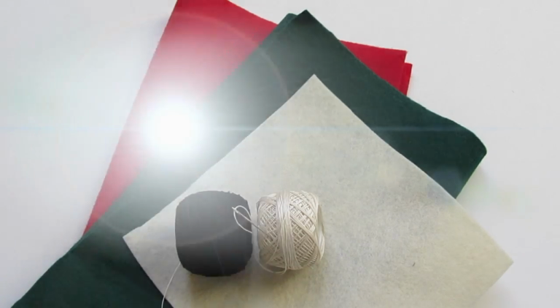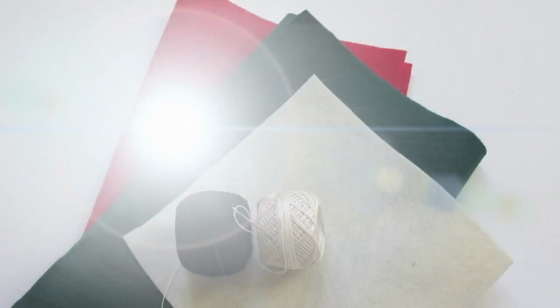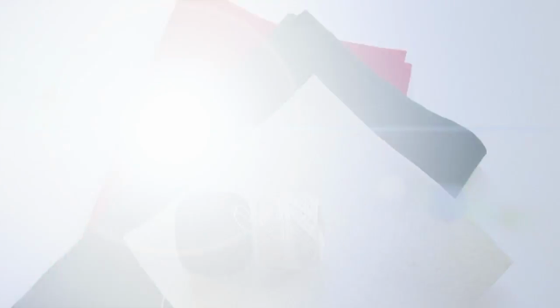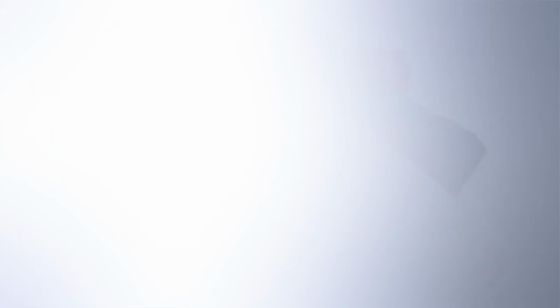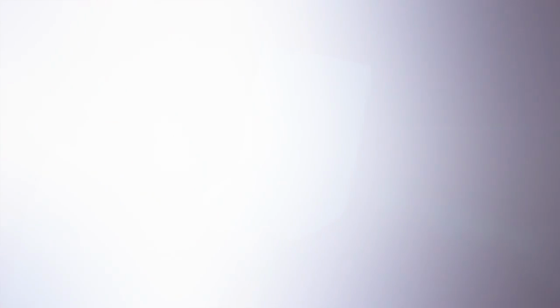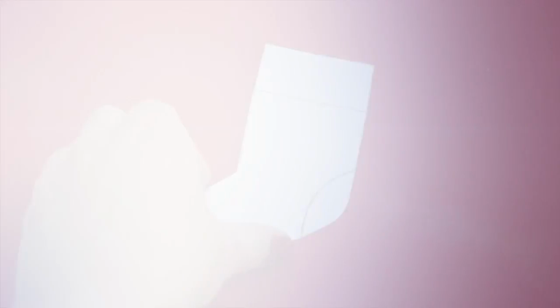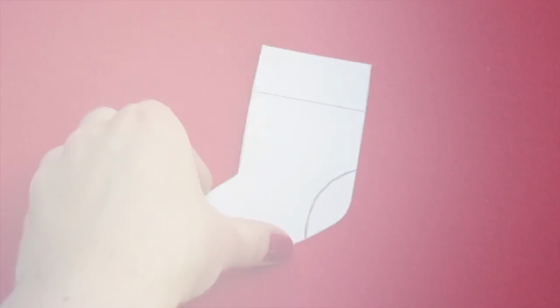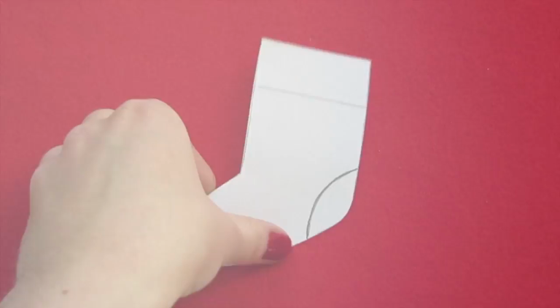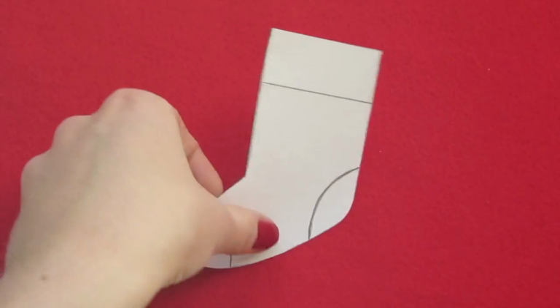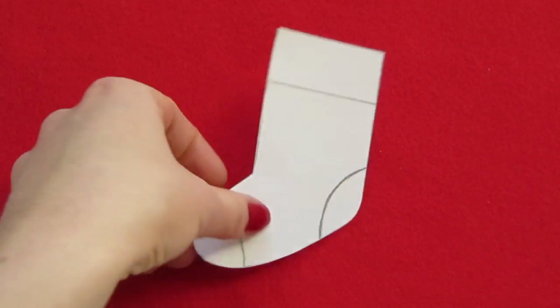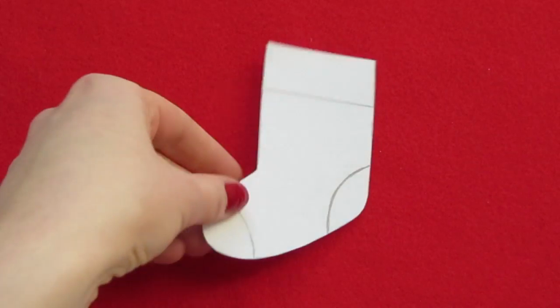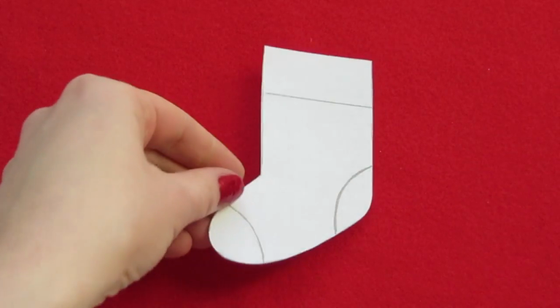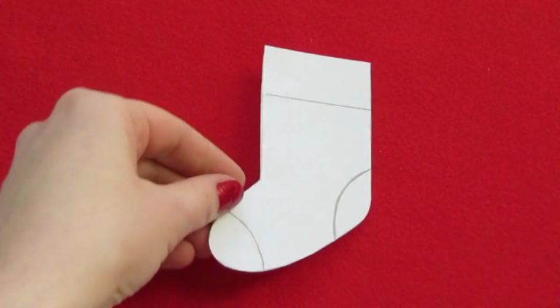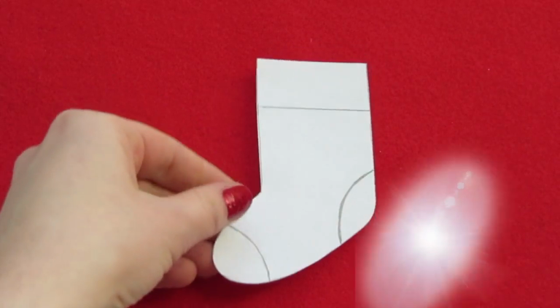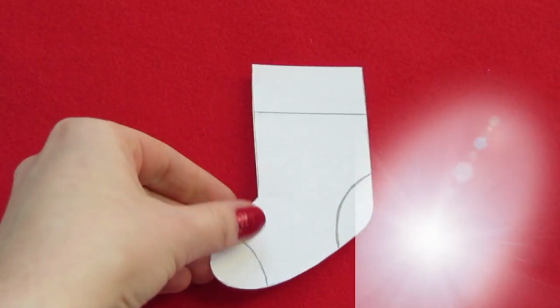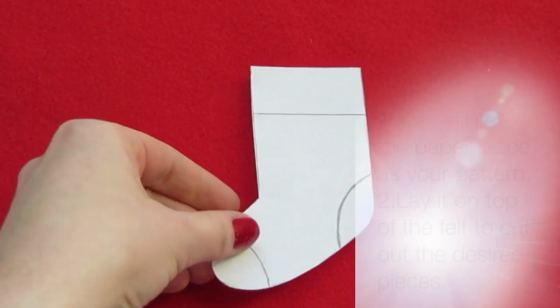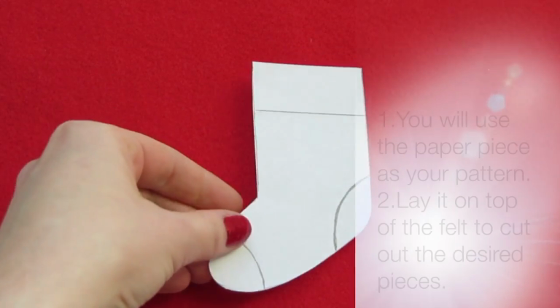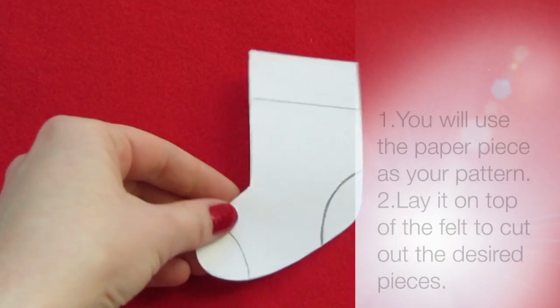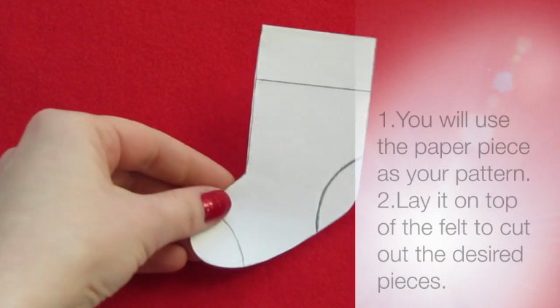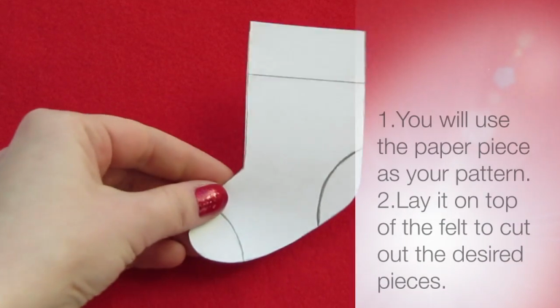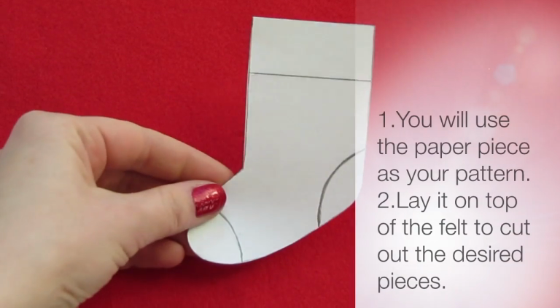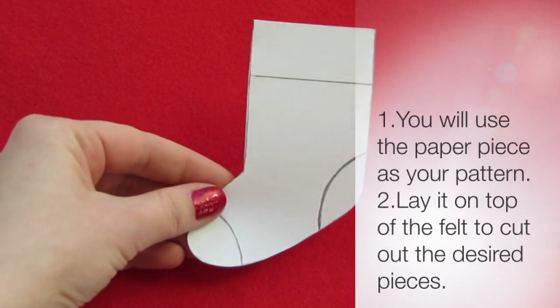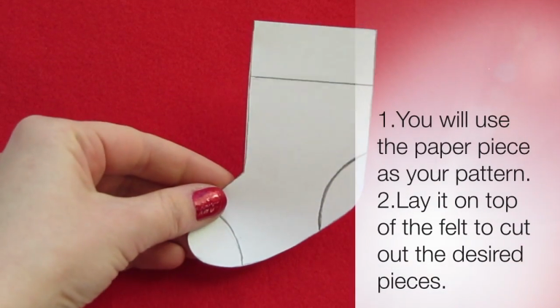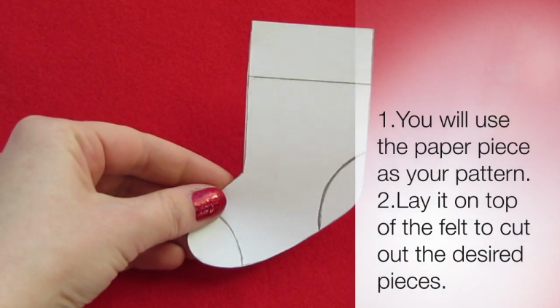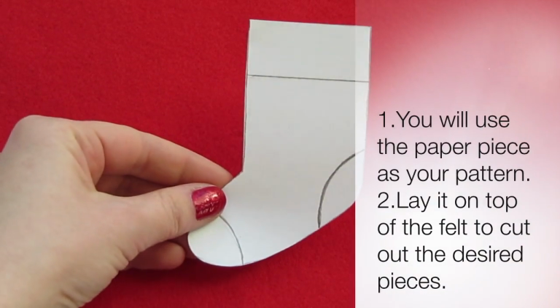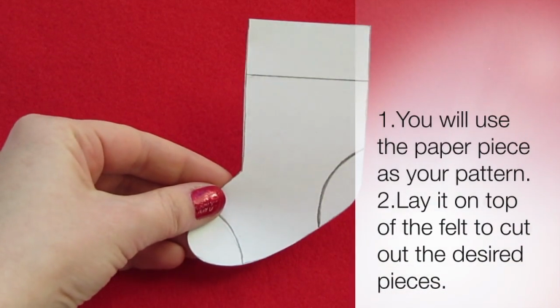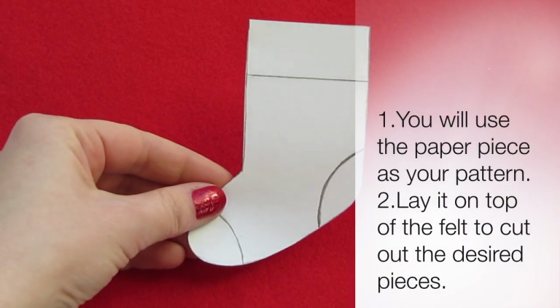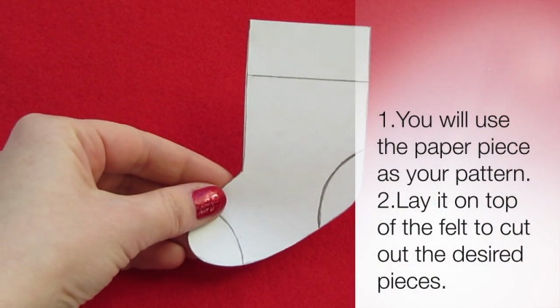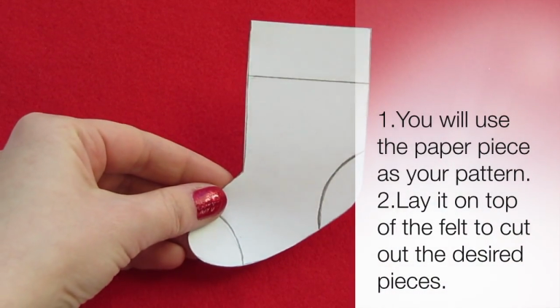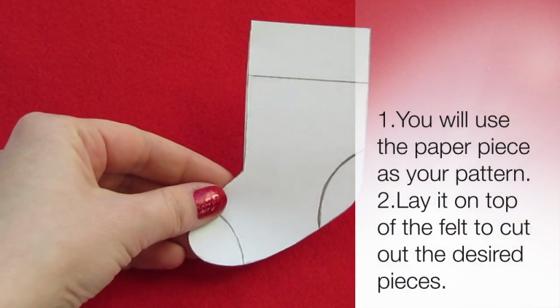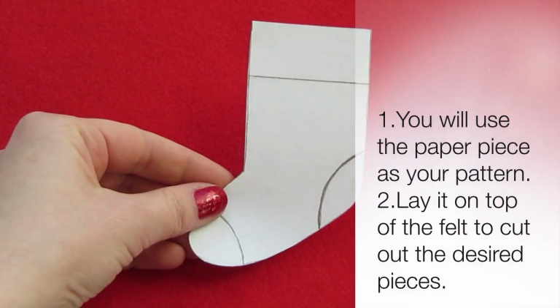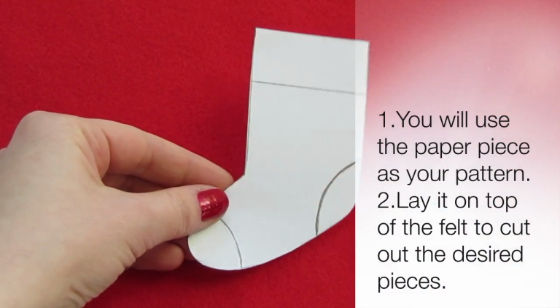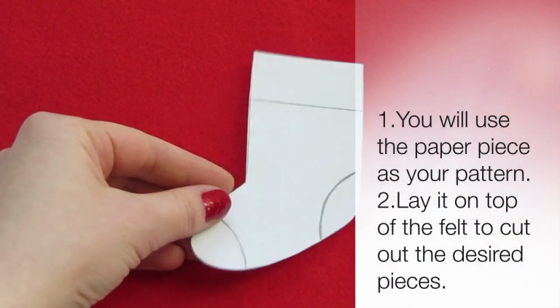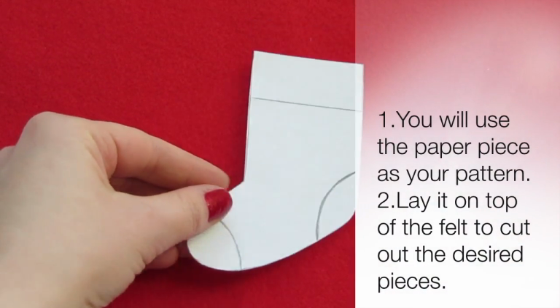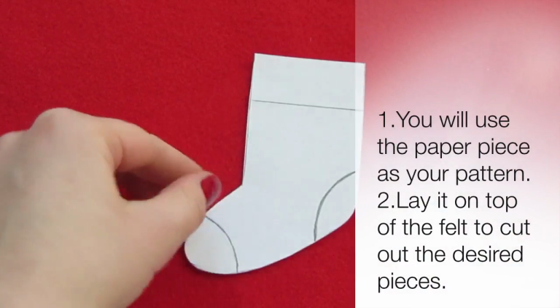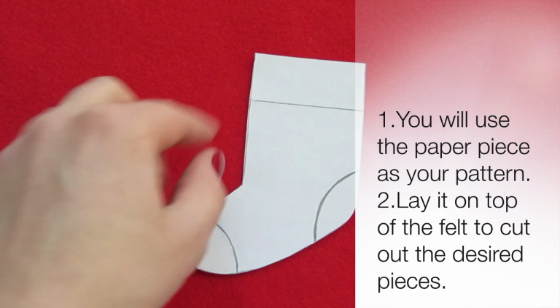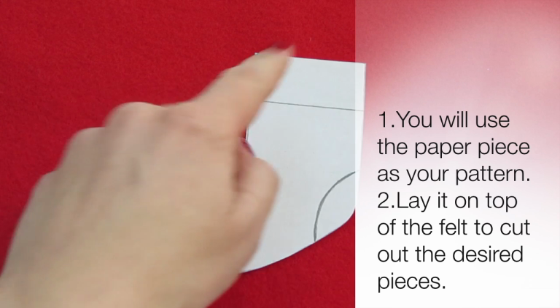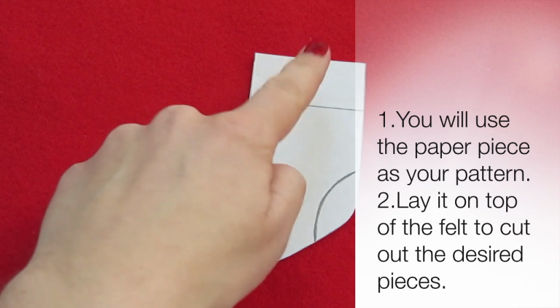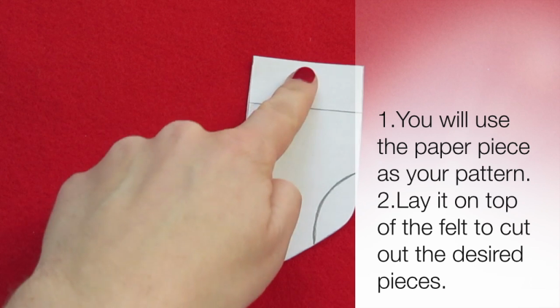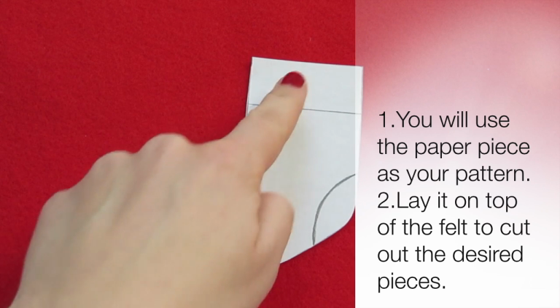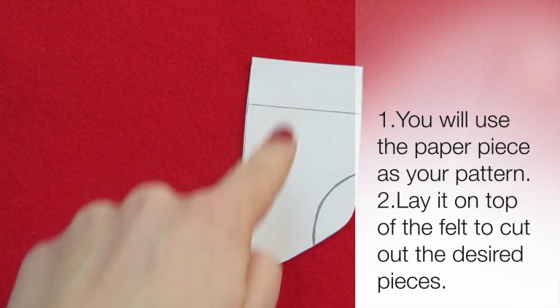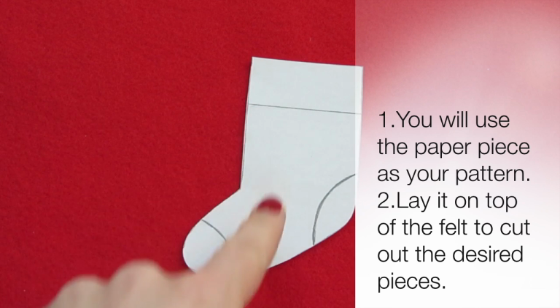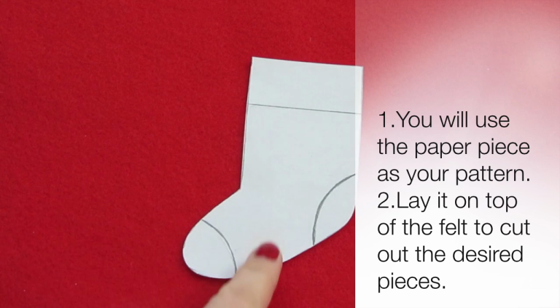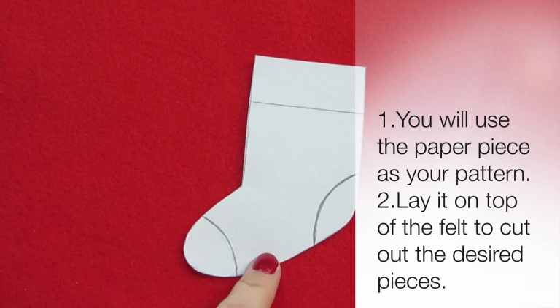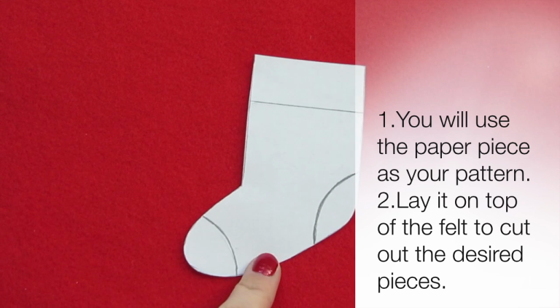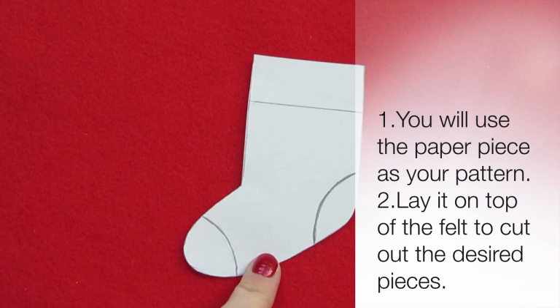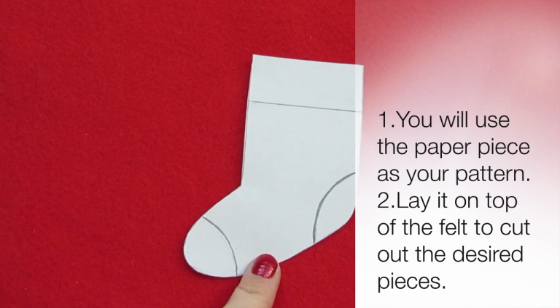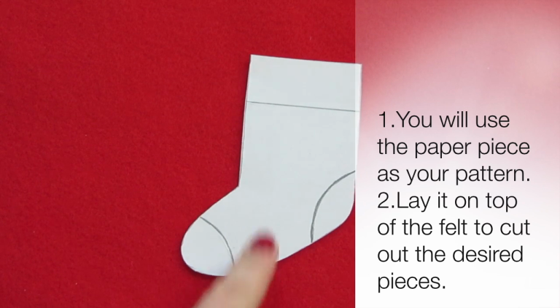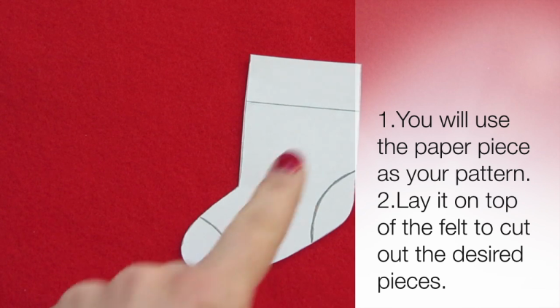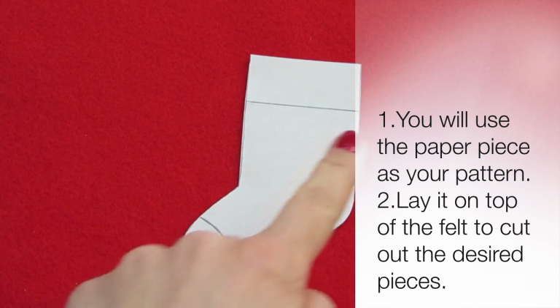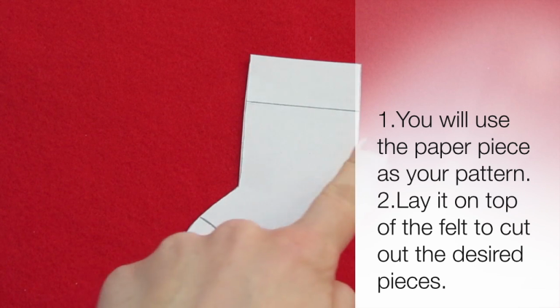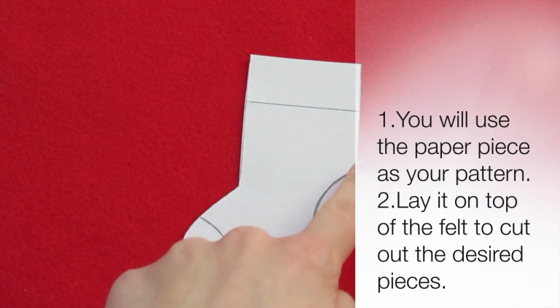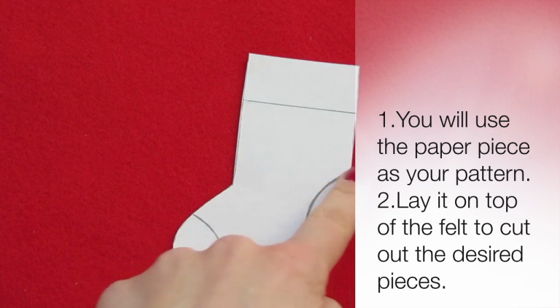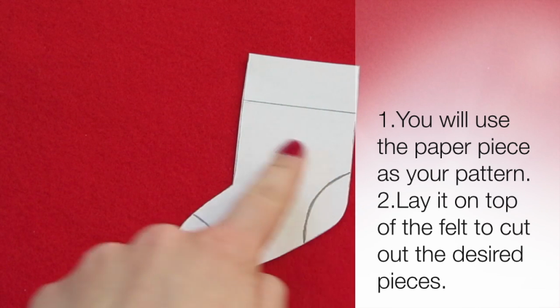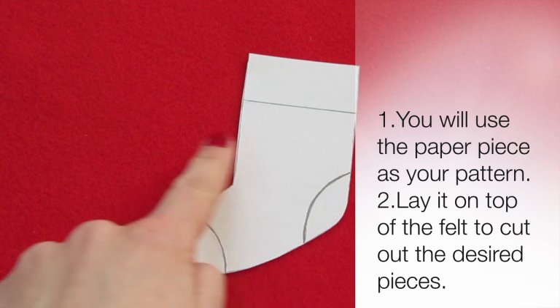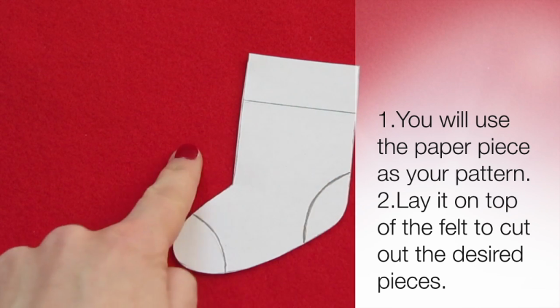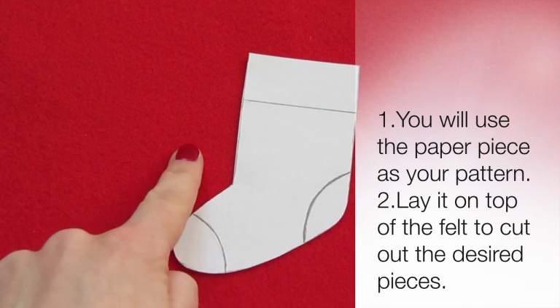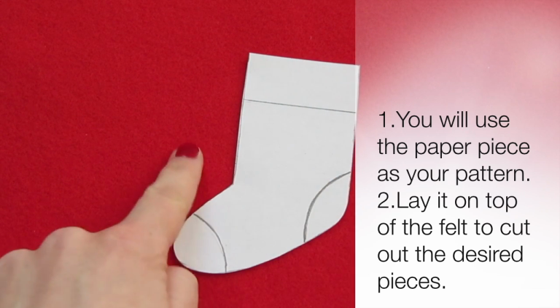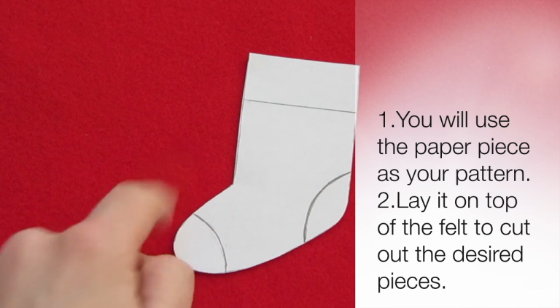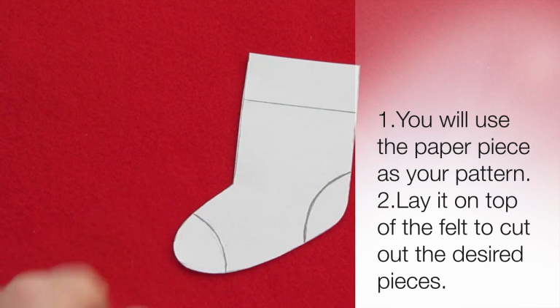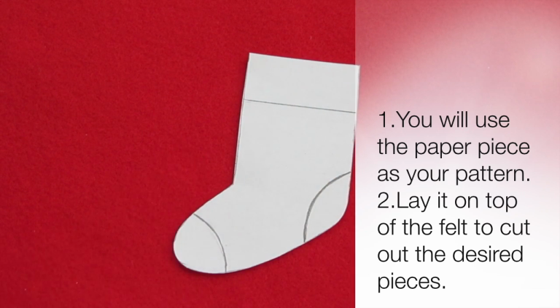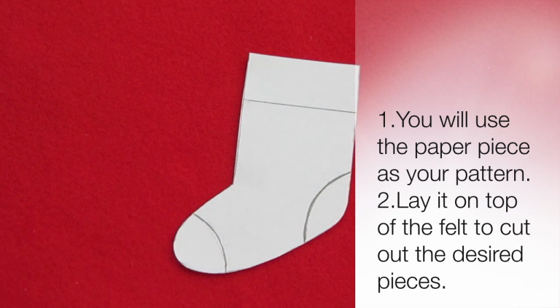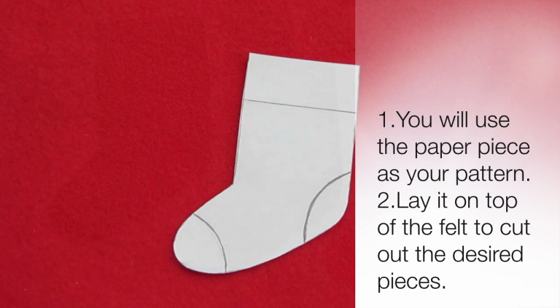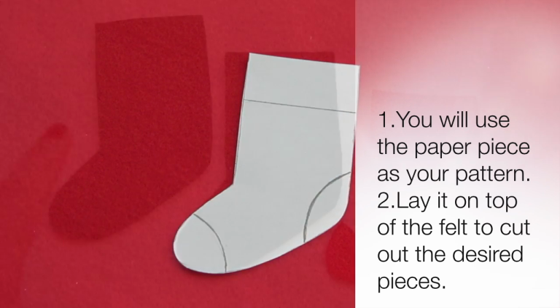Start by drawing your stocking shape onto white paper. This one is about 4 inches tall and 2 inches wide.